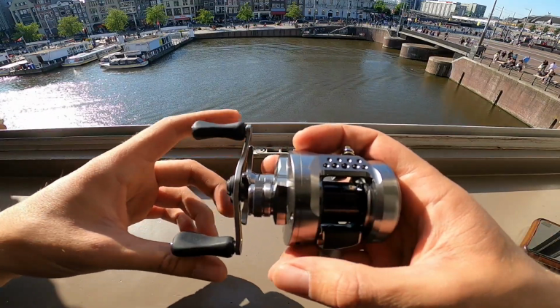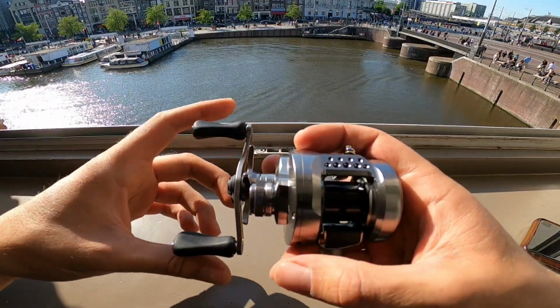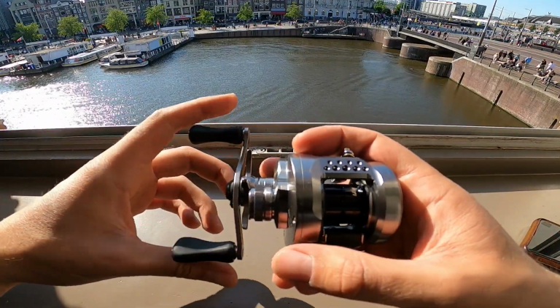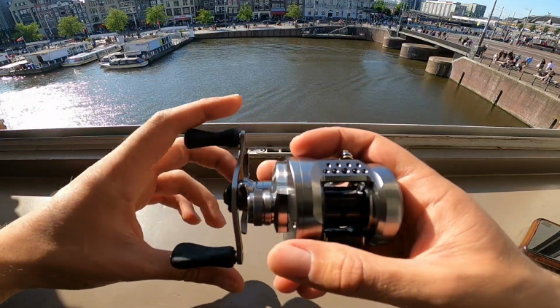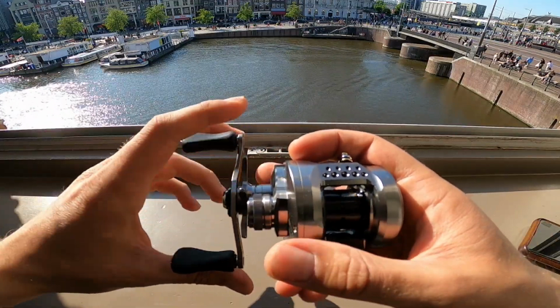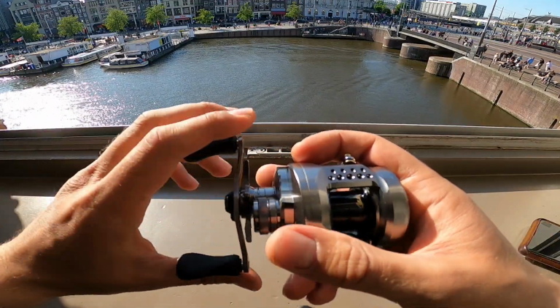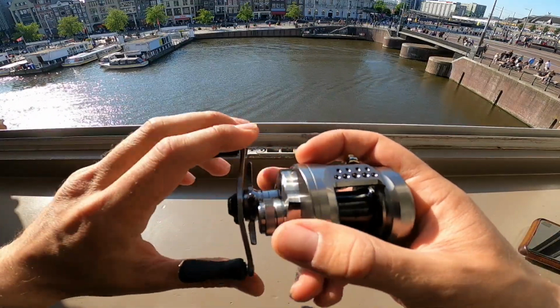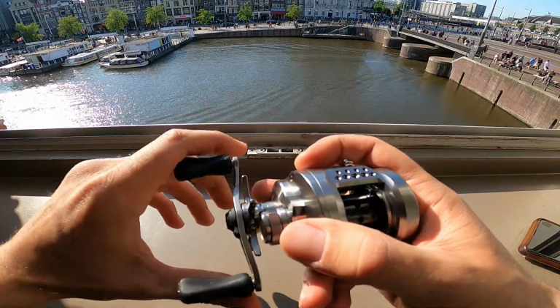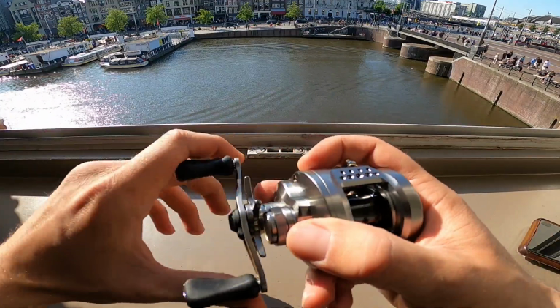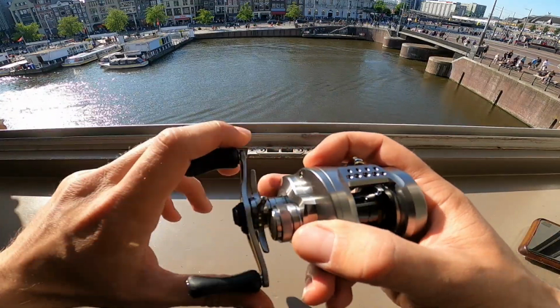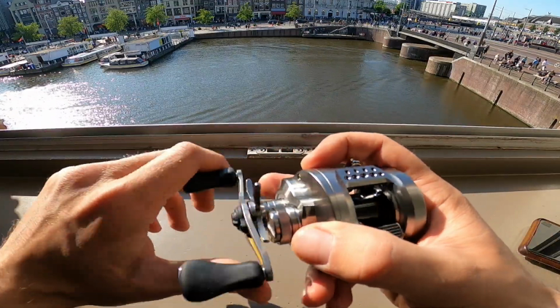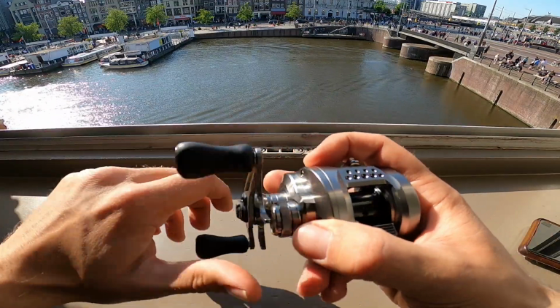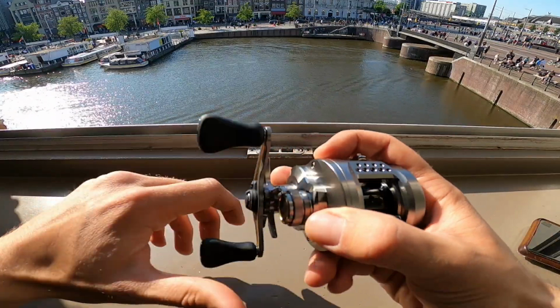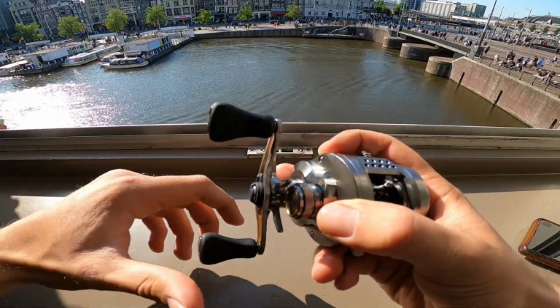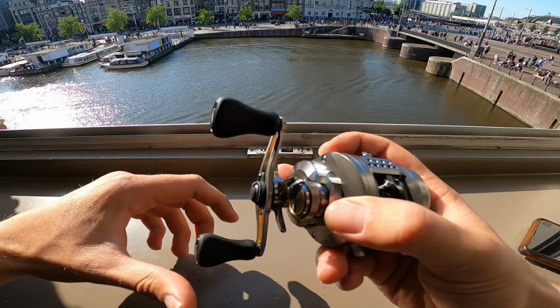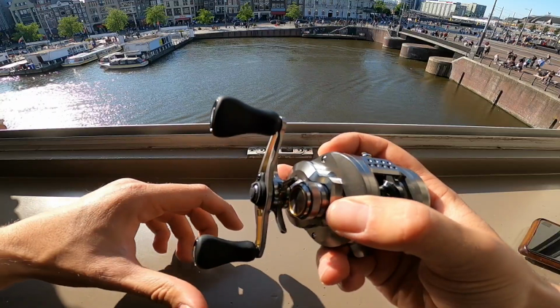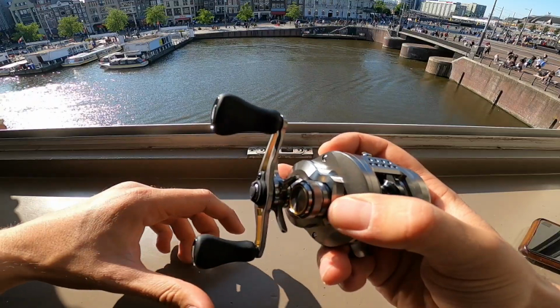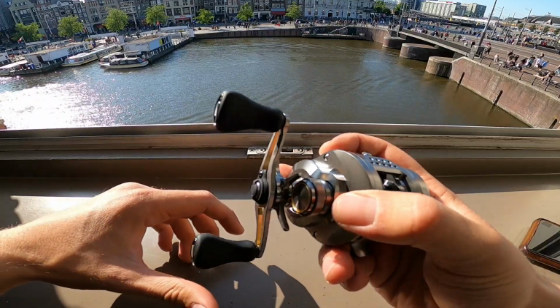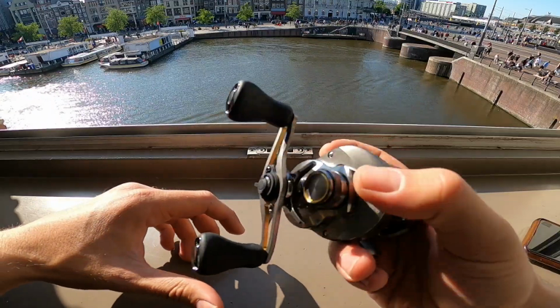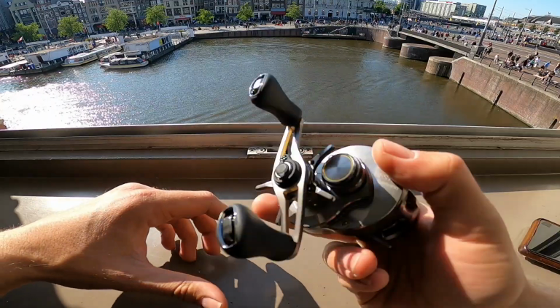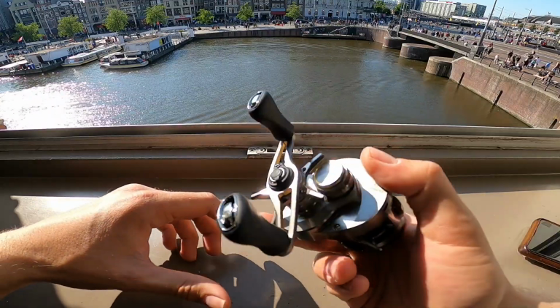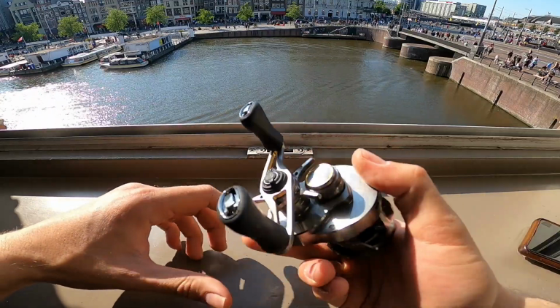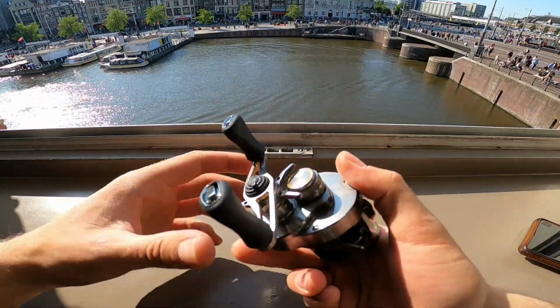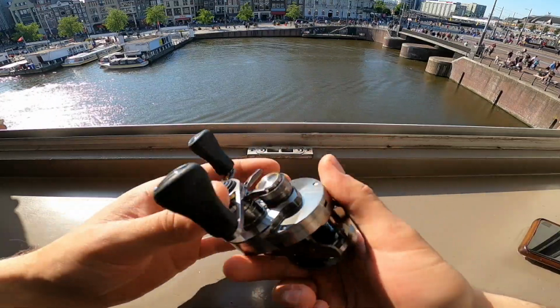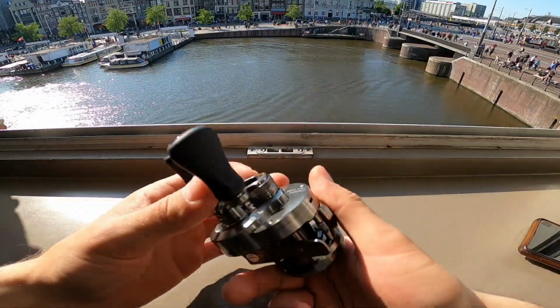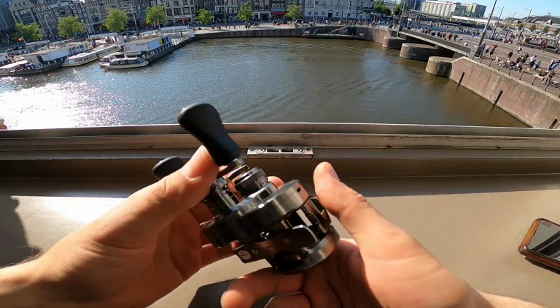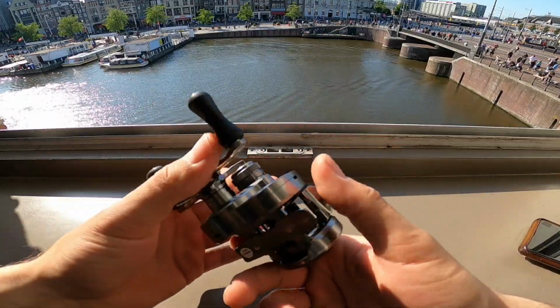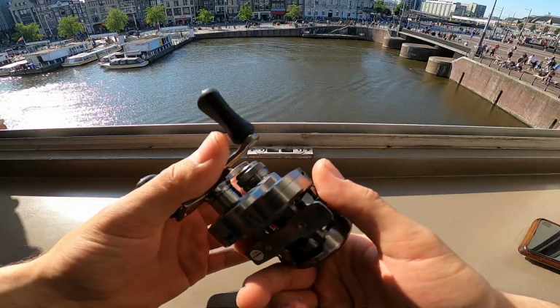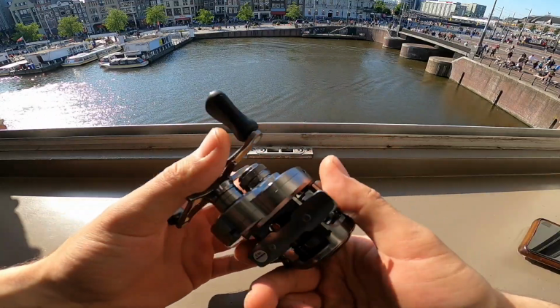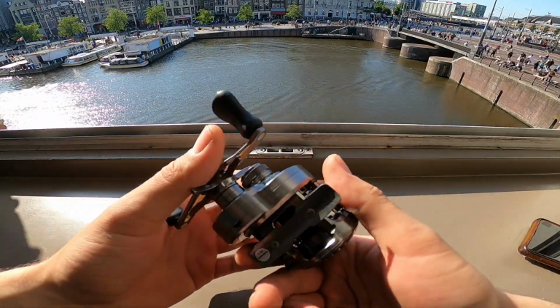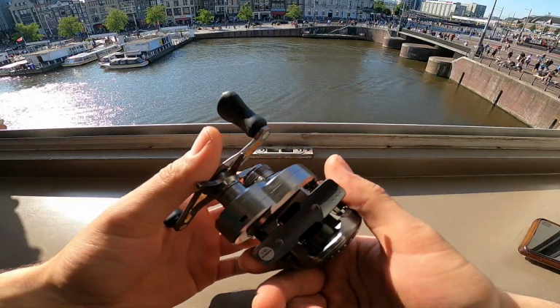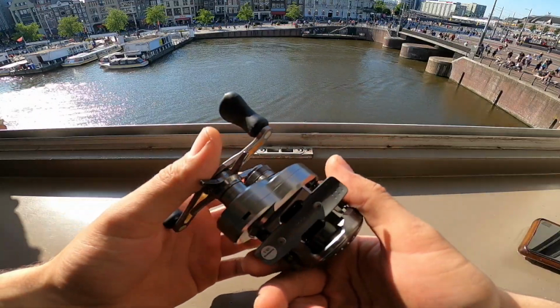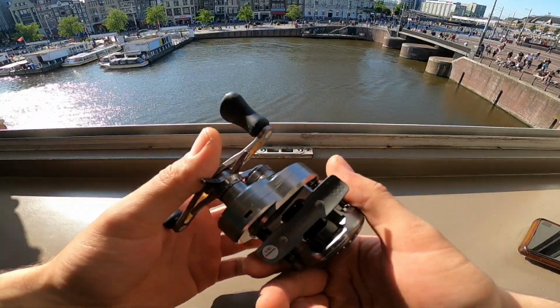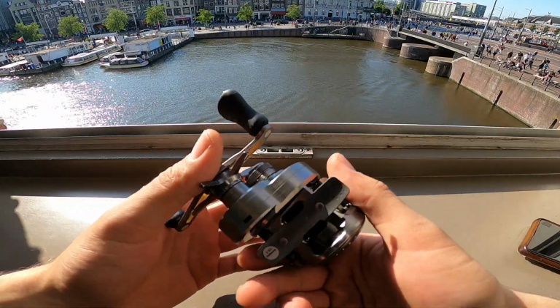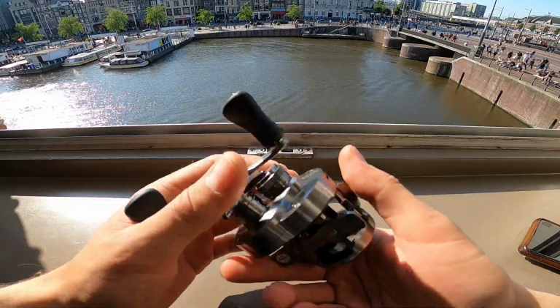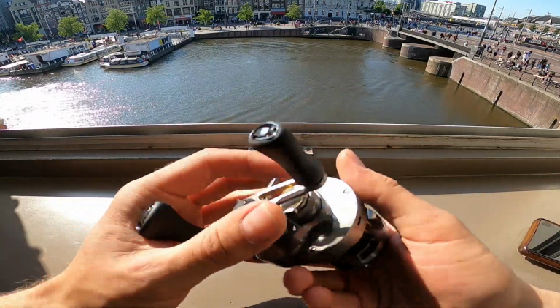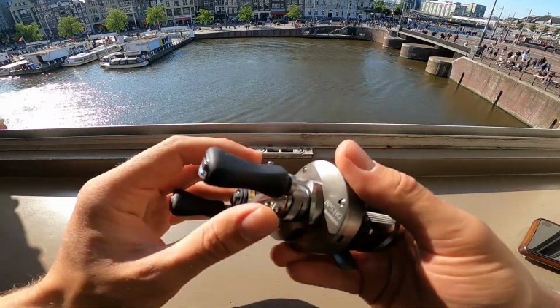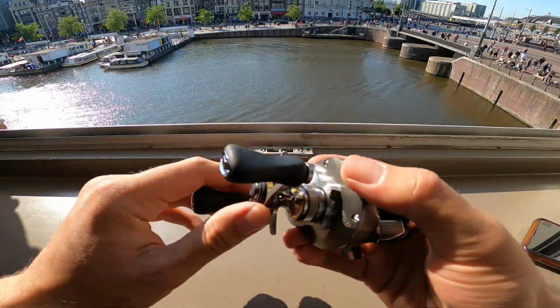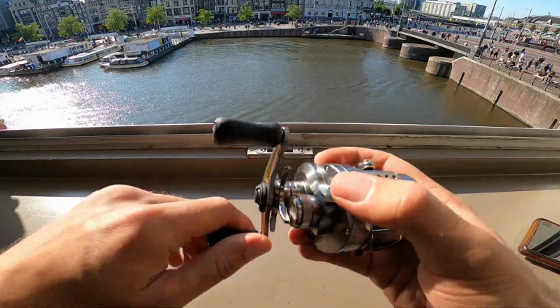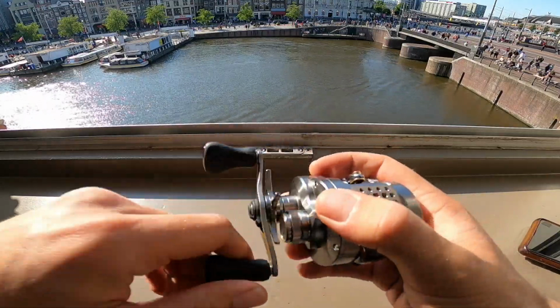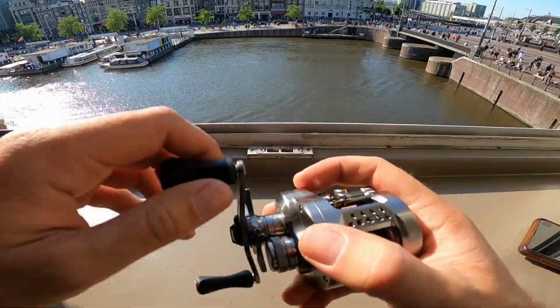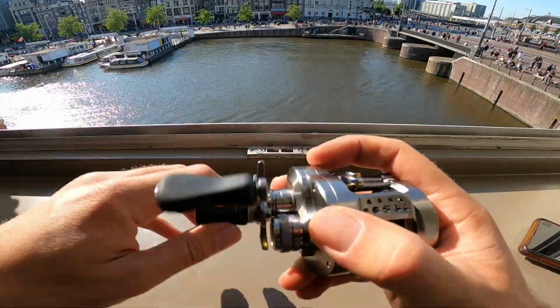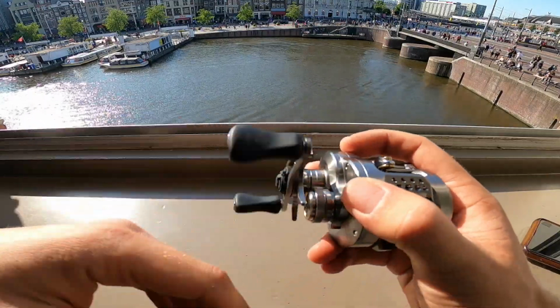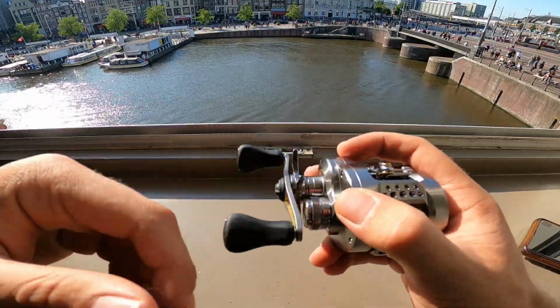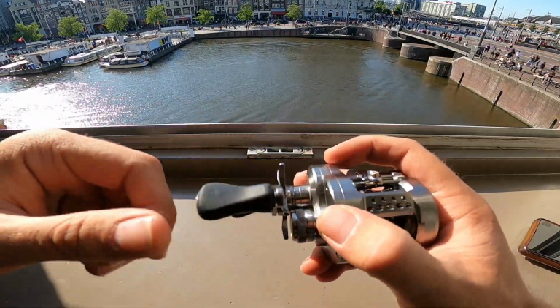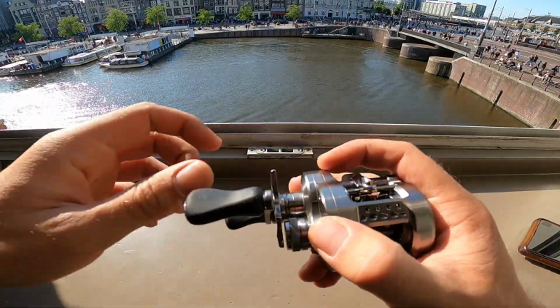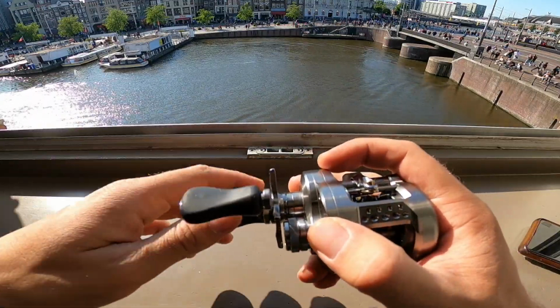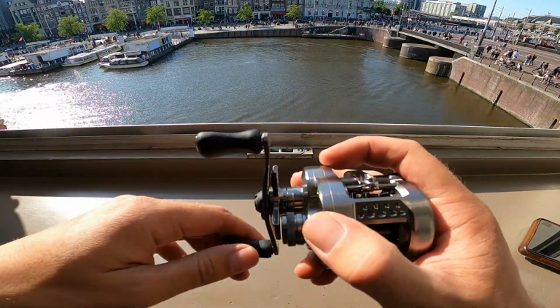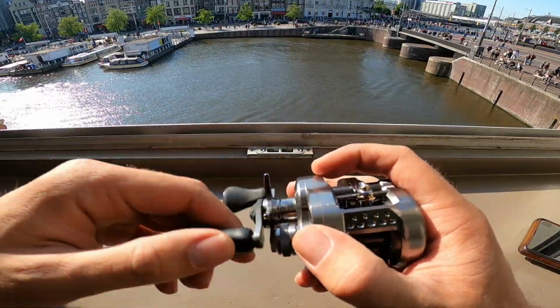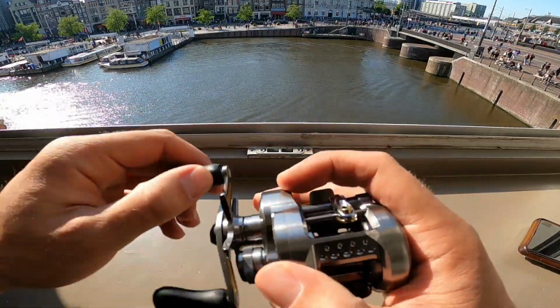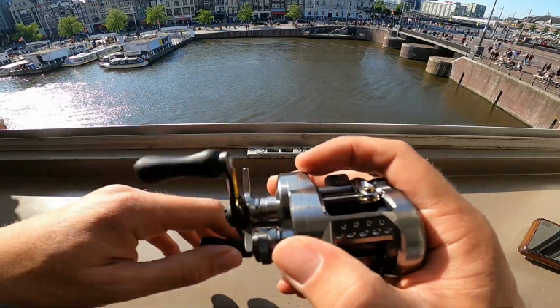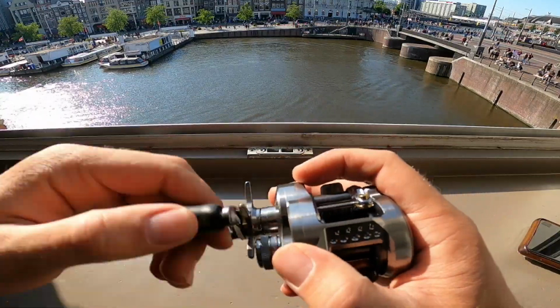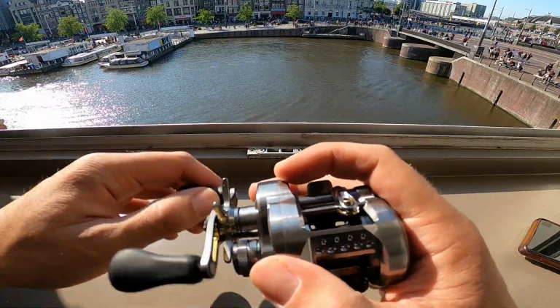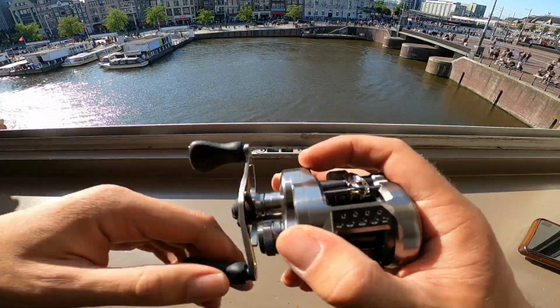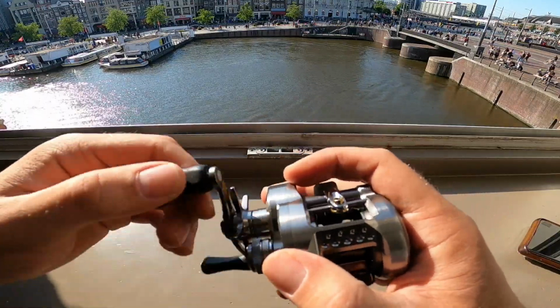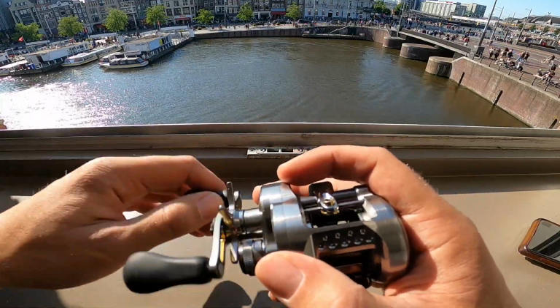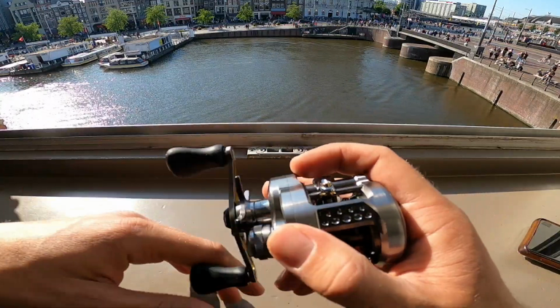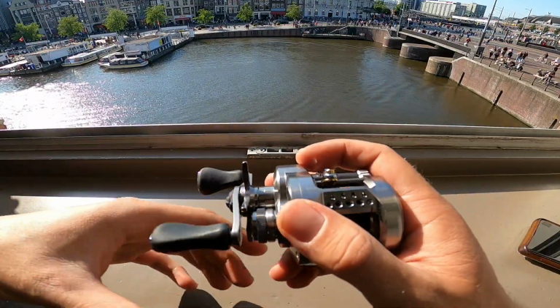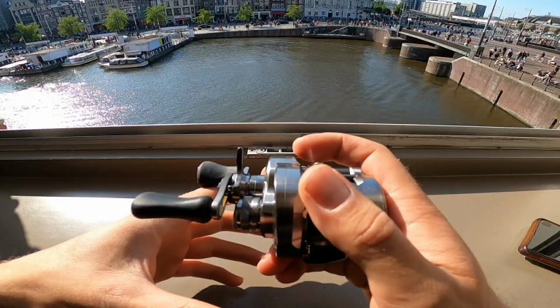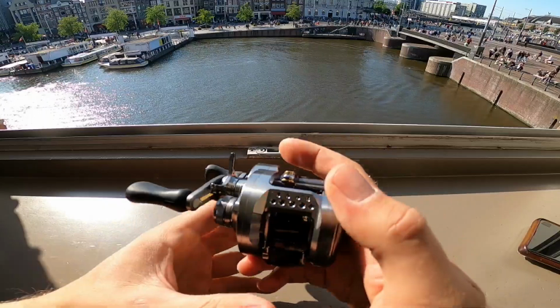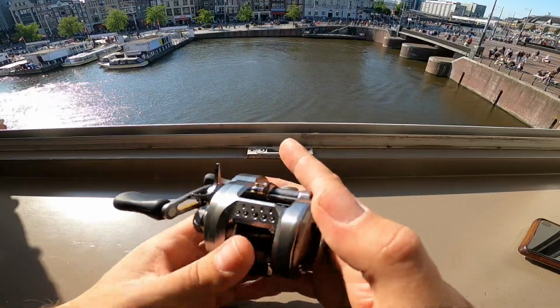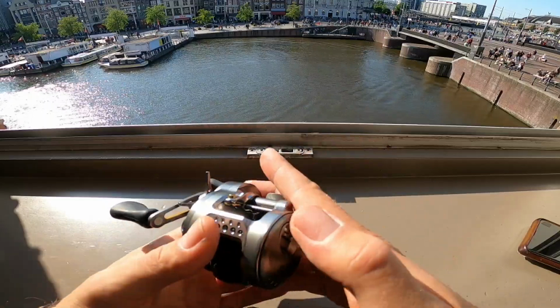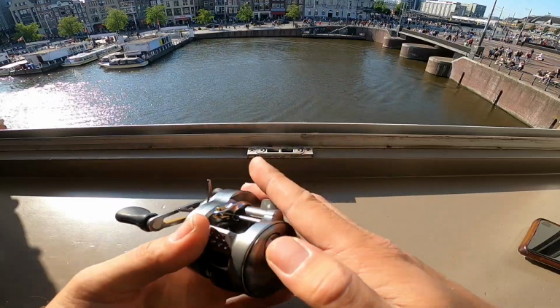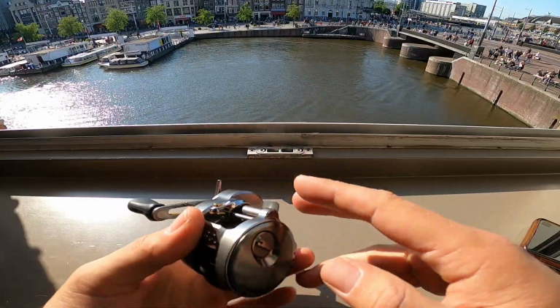Good thing open season is only five or six days away now, I won't have to wait too long to try this bad boy out.